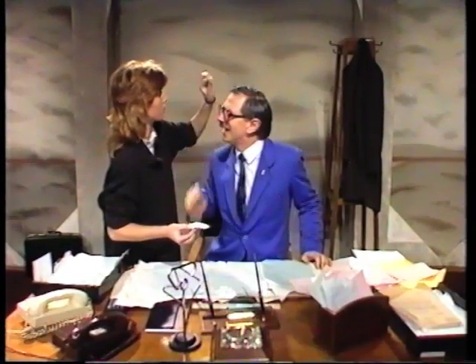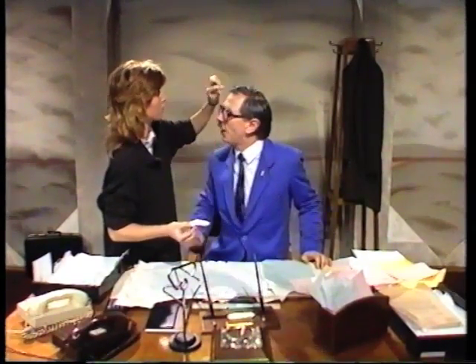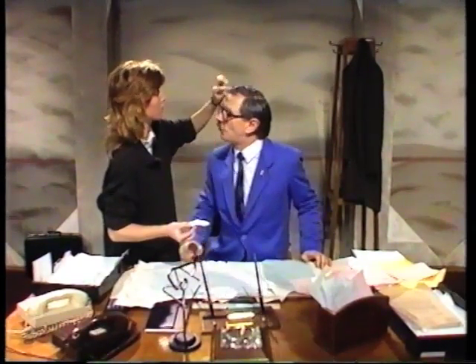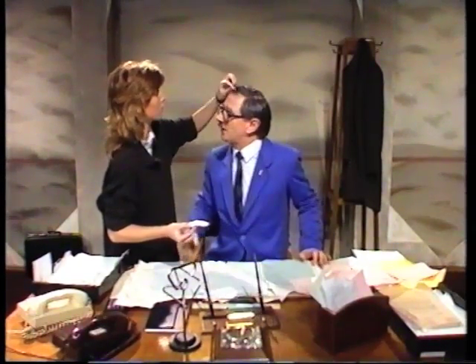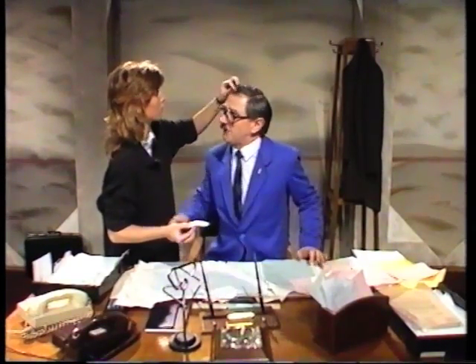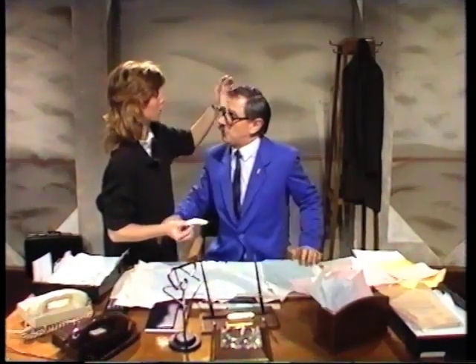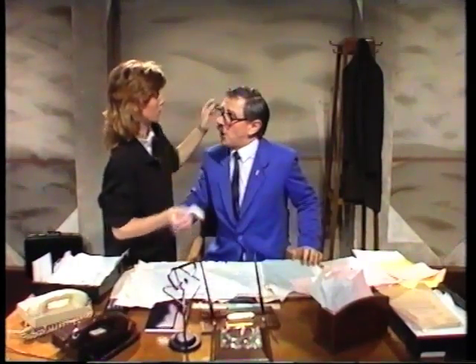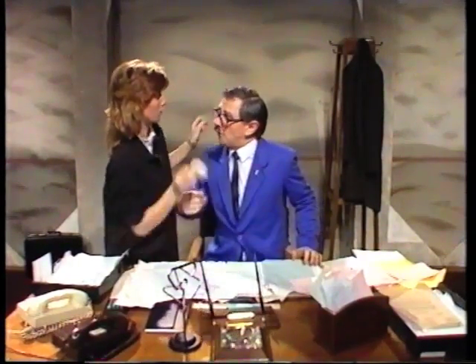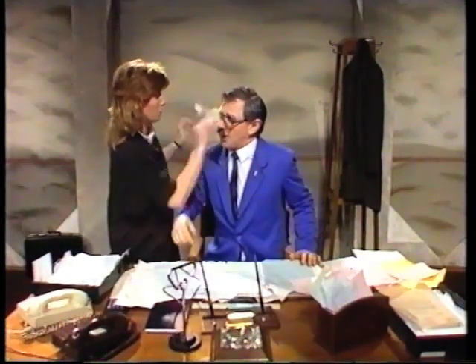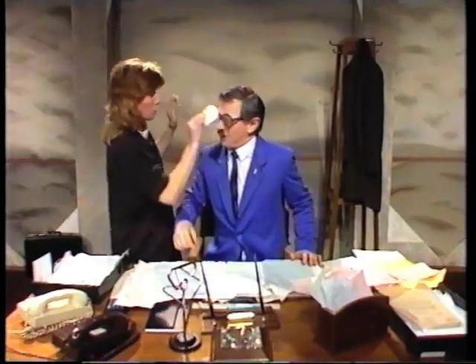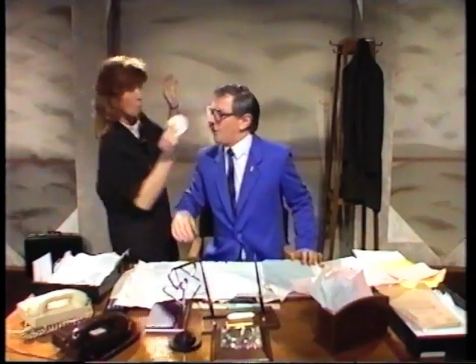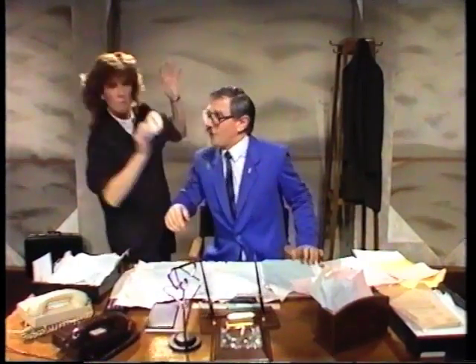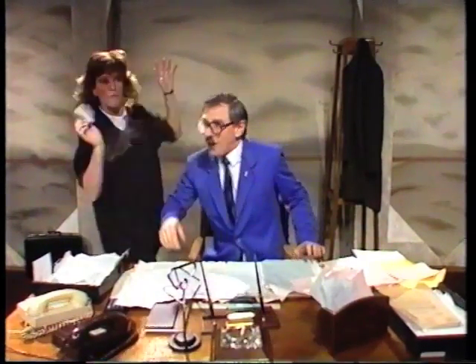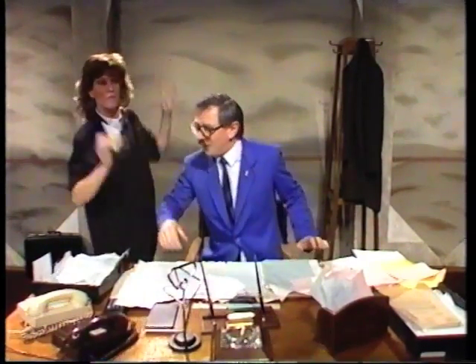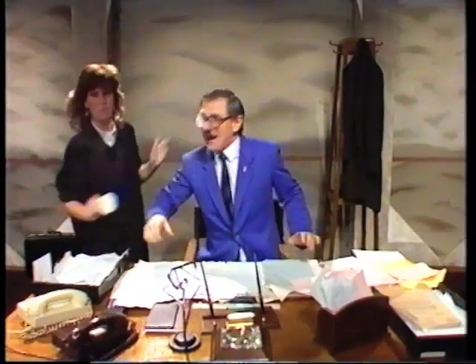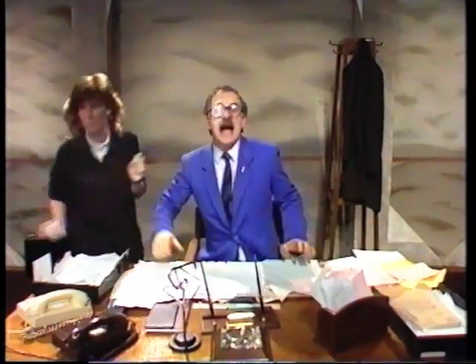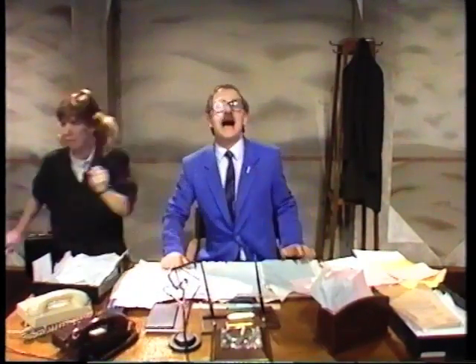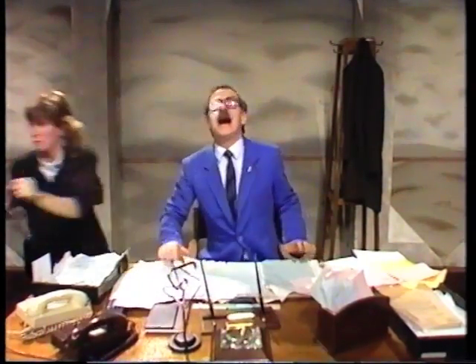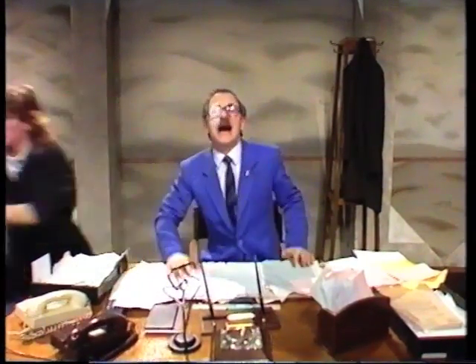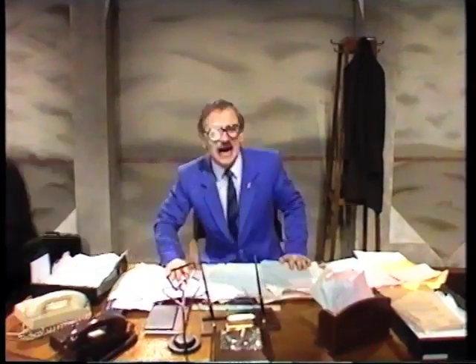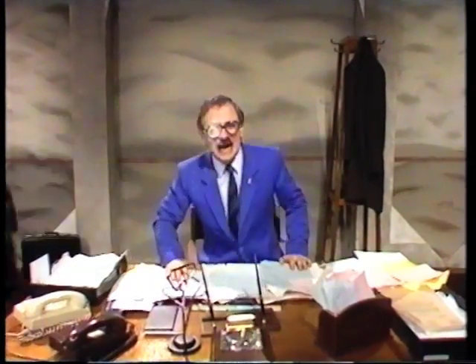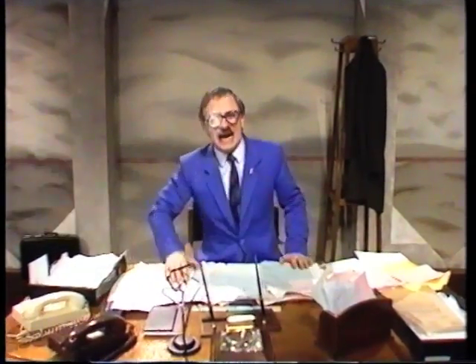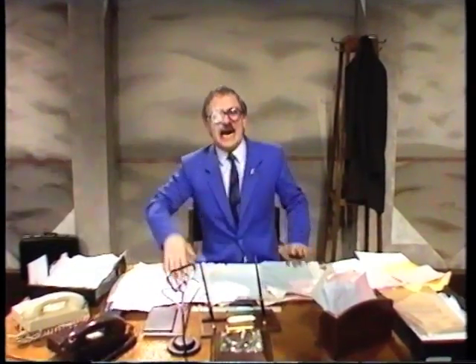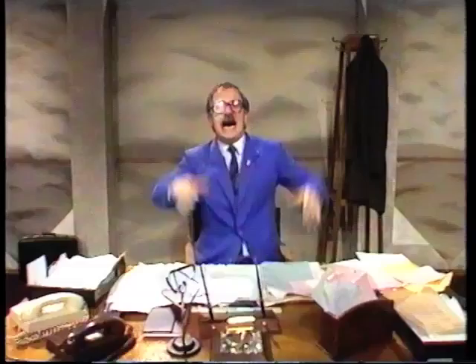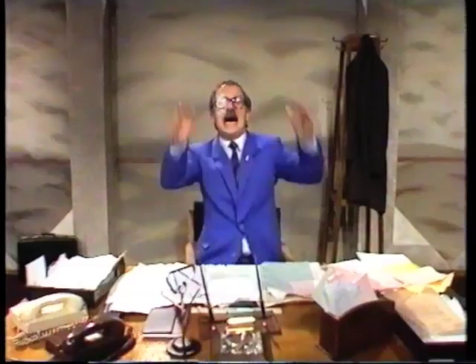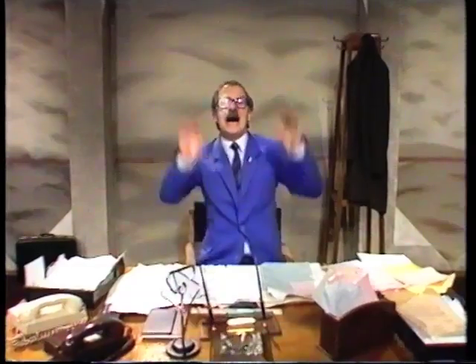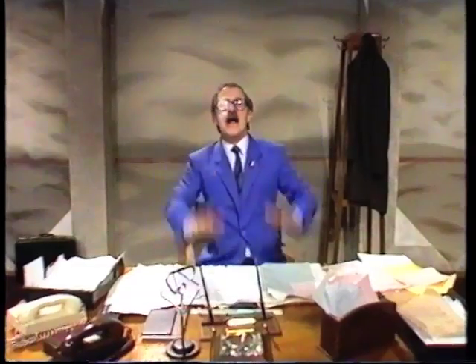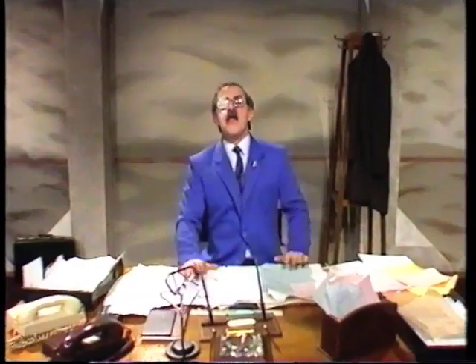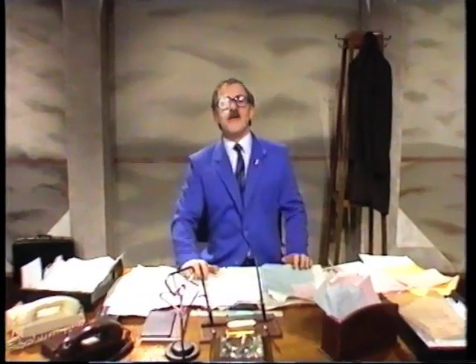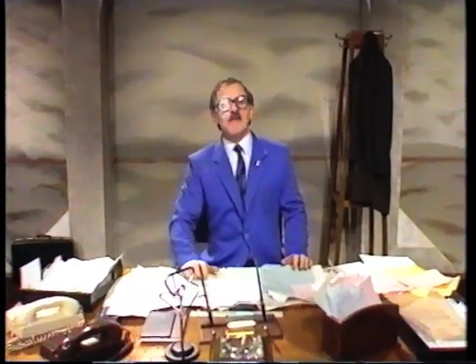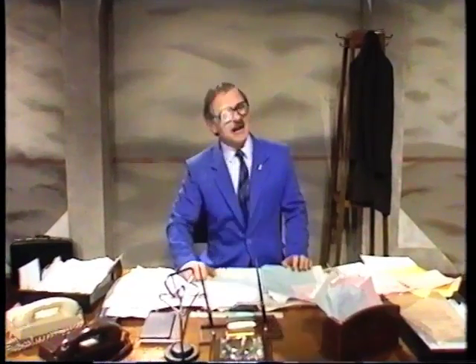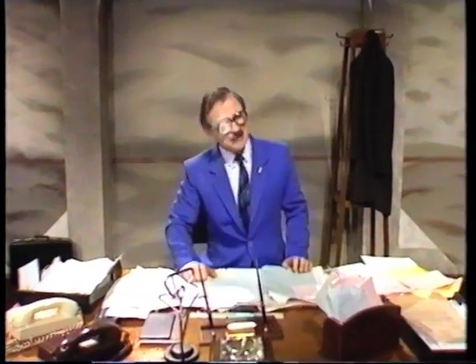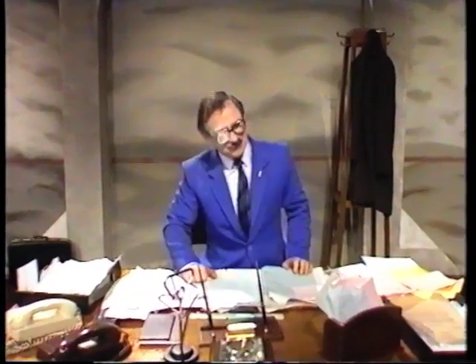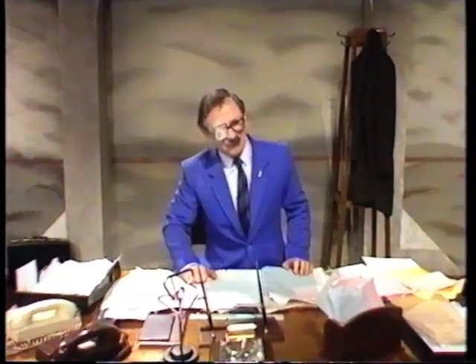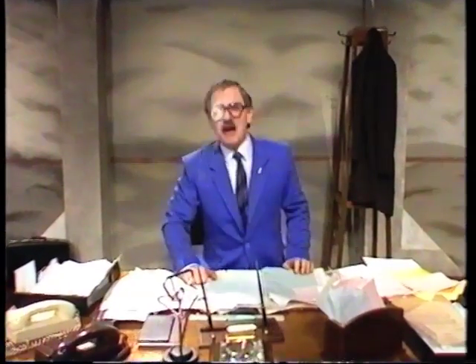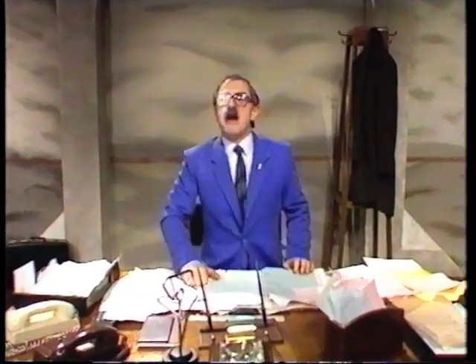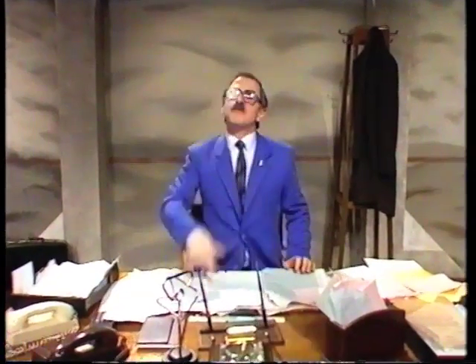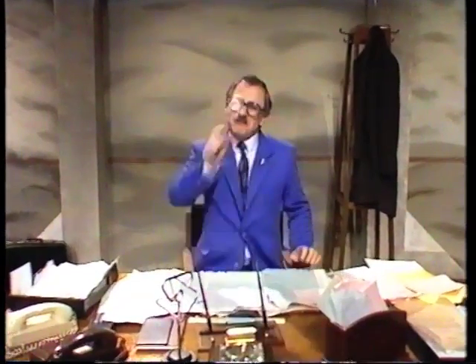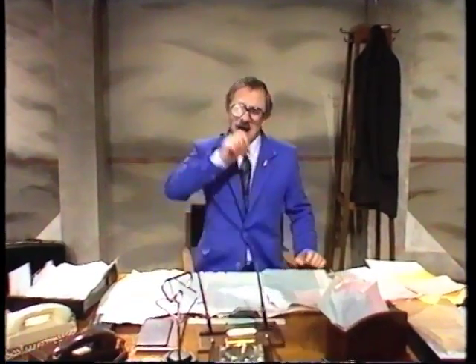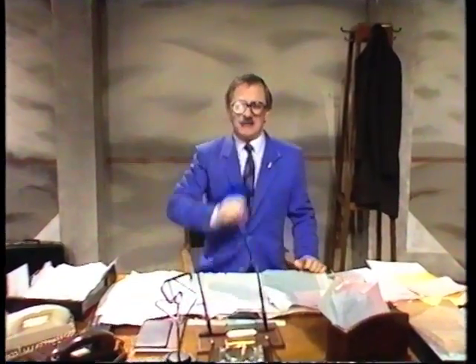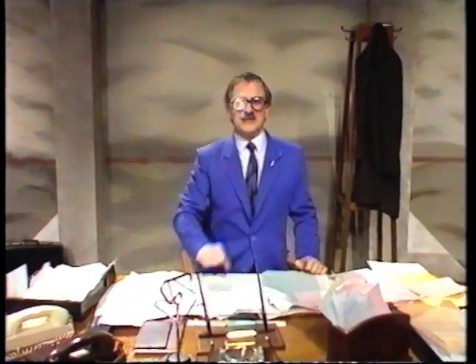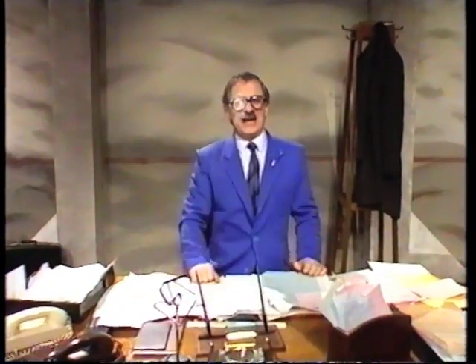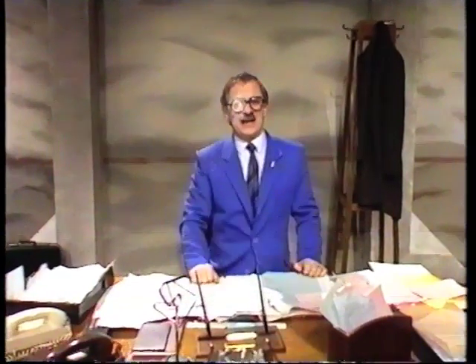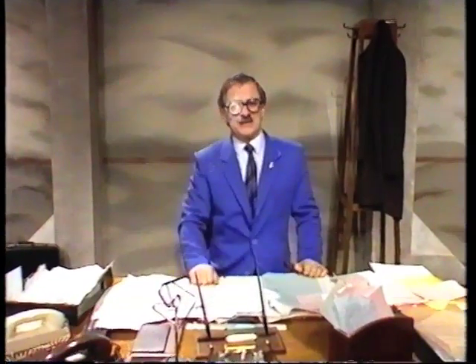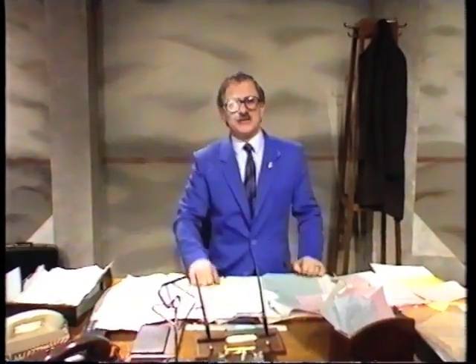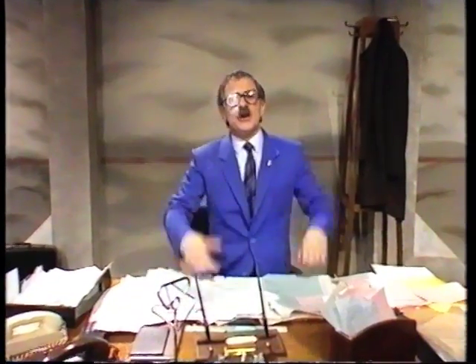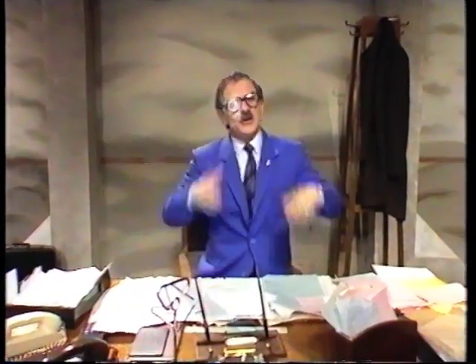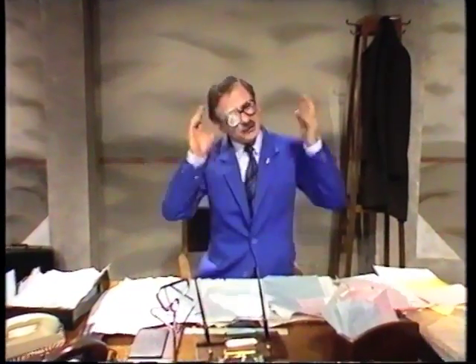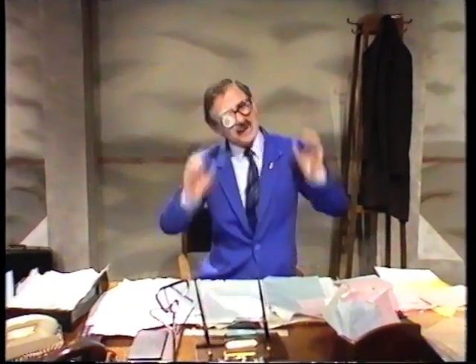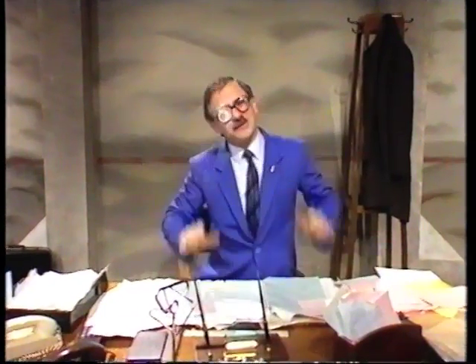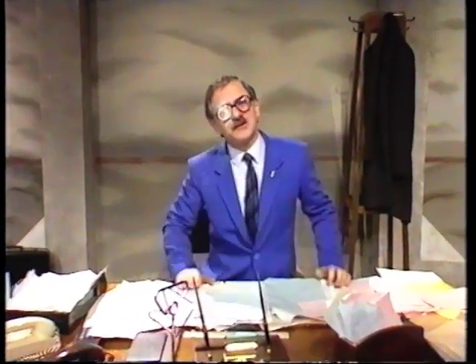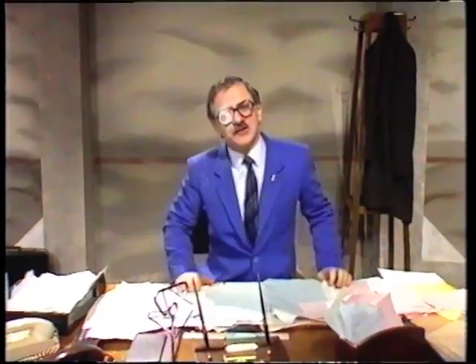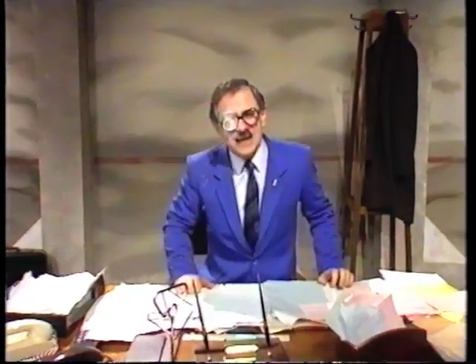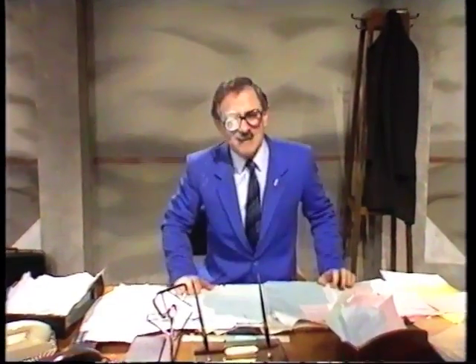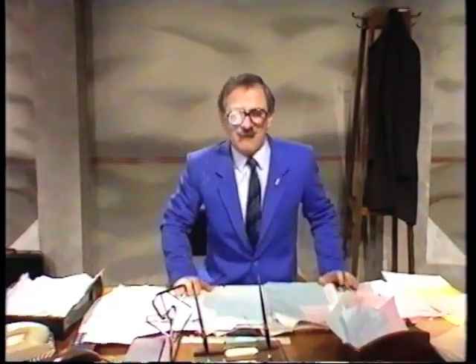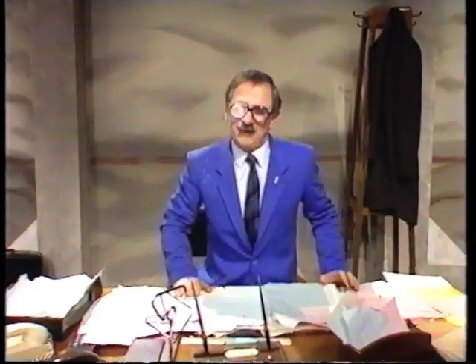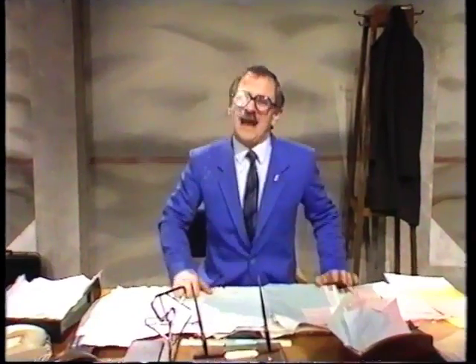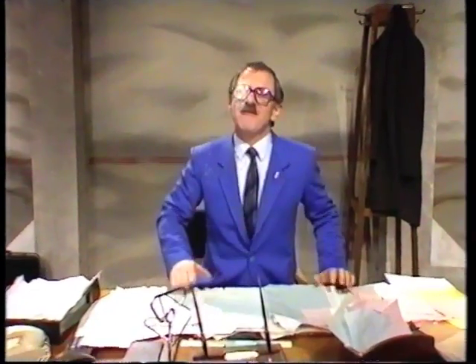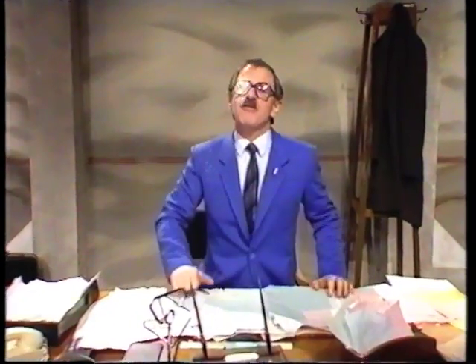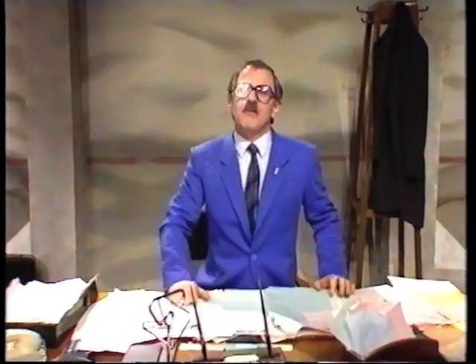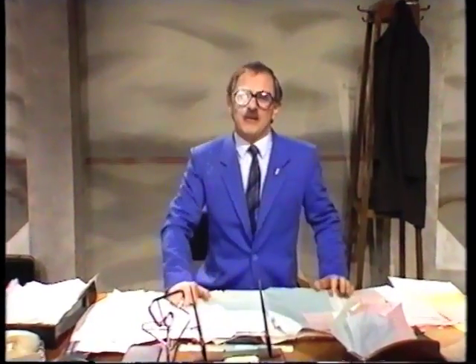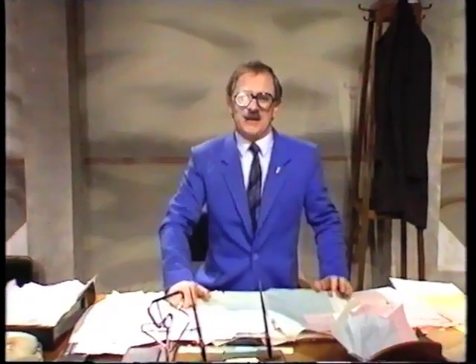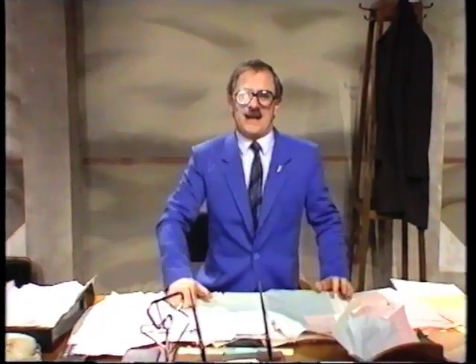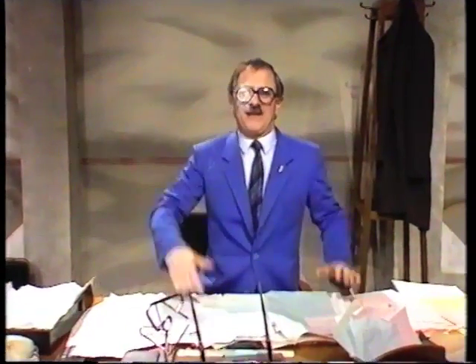Oh, good heavens, we're on! The wonders of modern television. You see, it's a team effort — everyone pulling together.